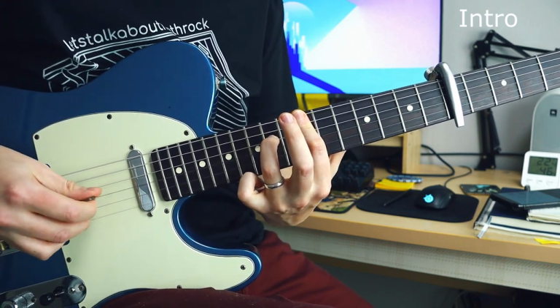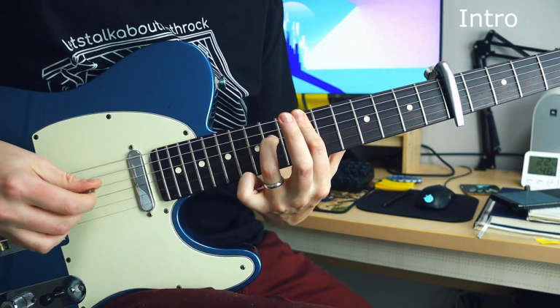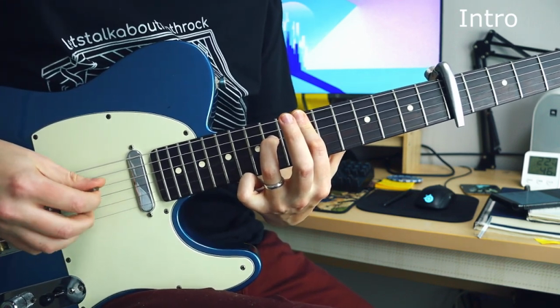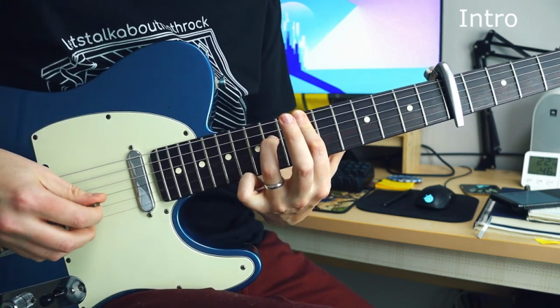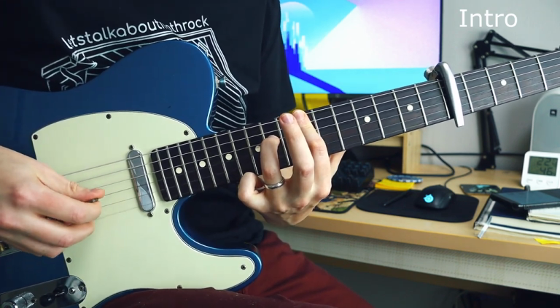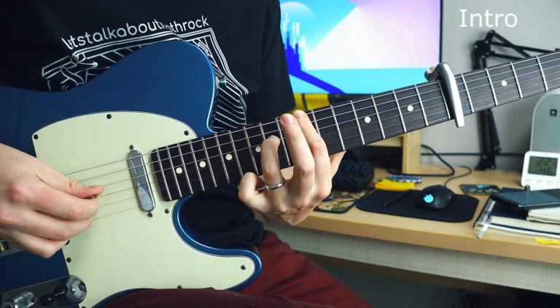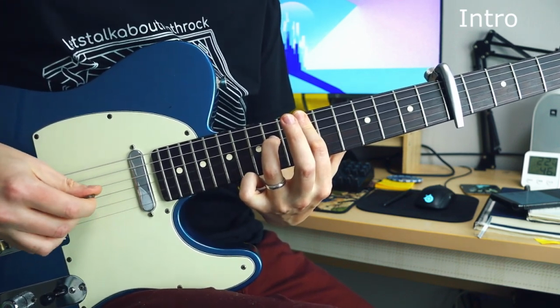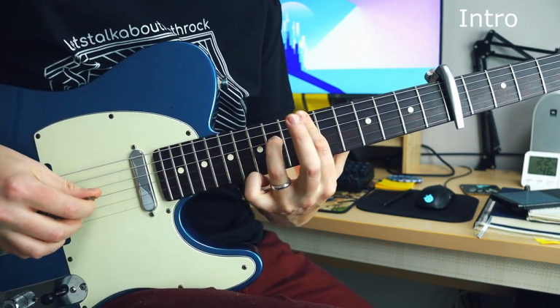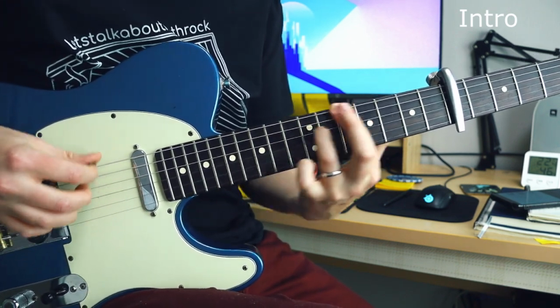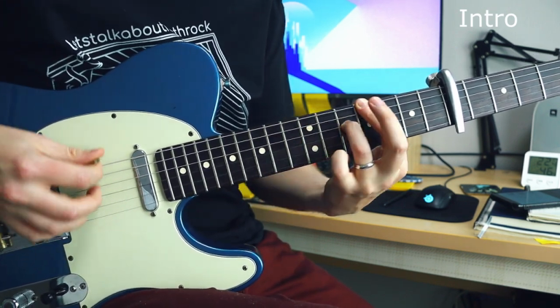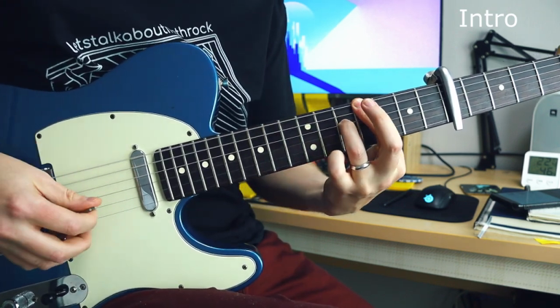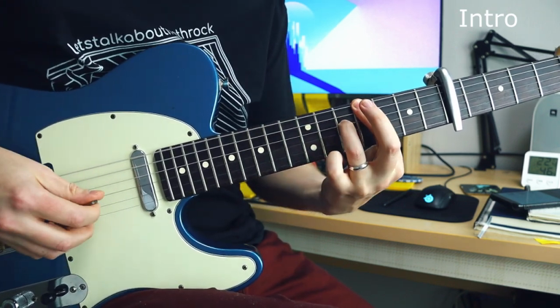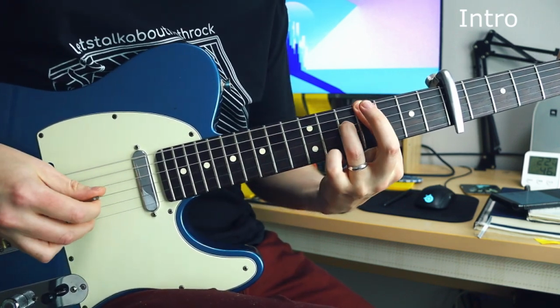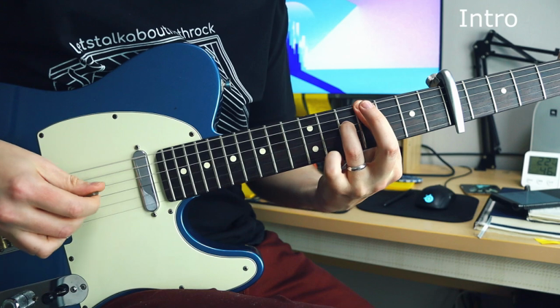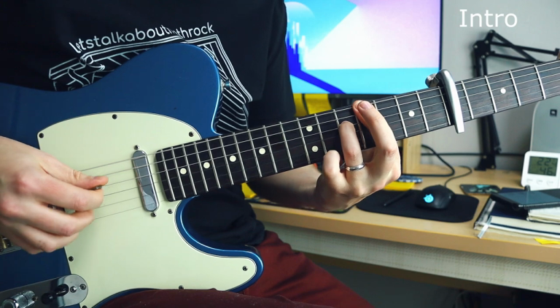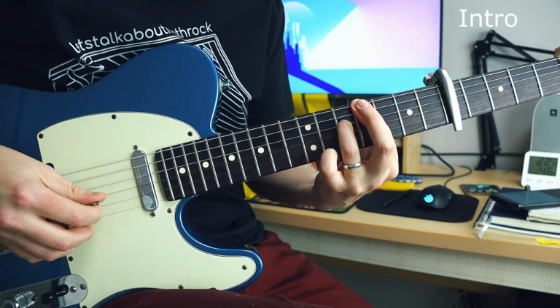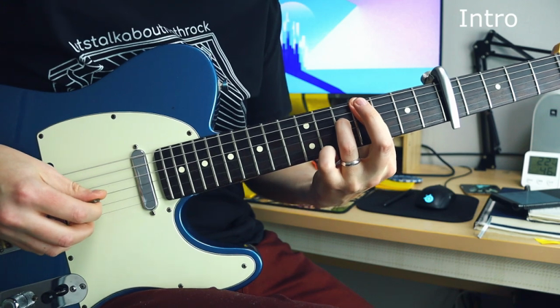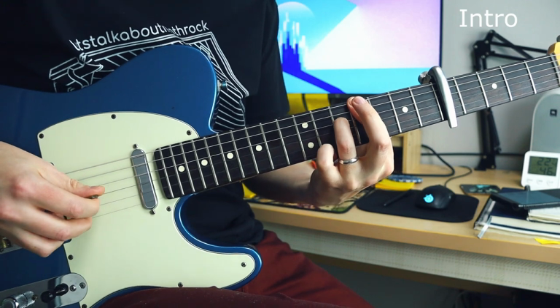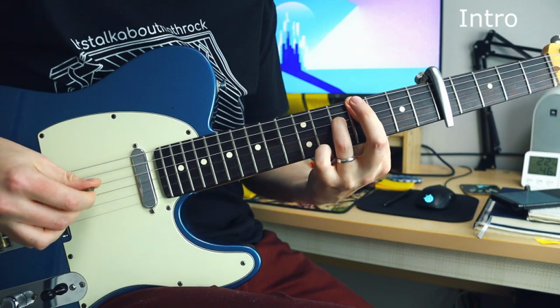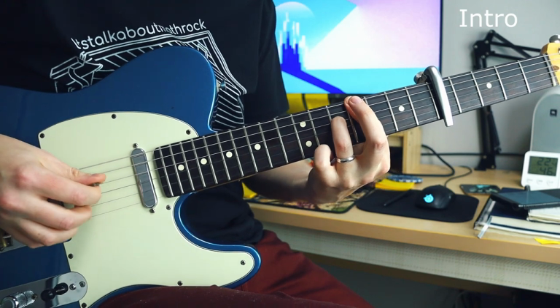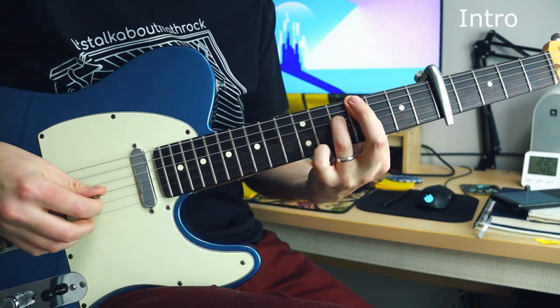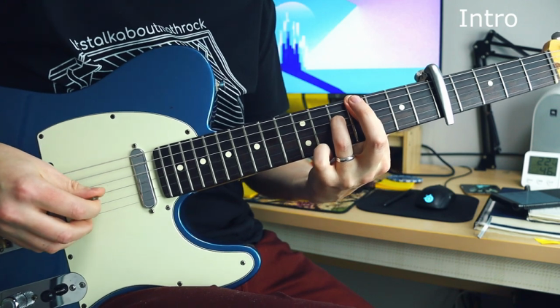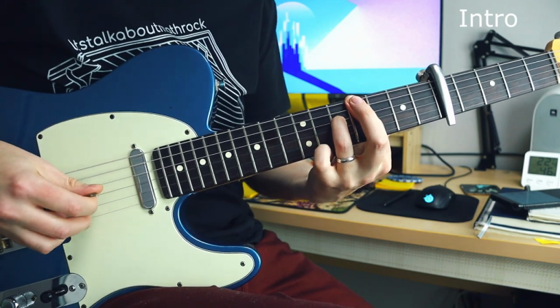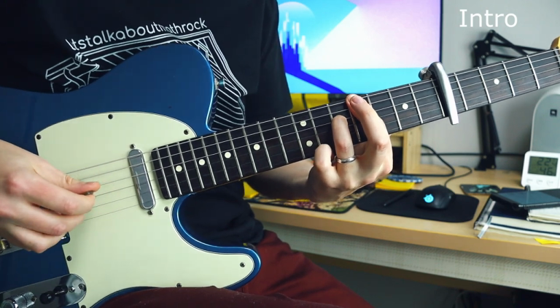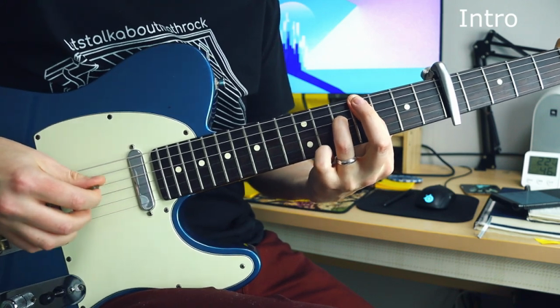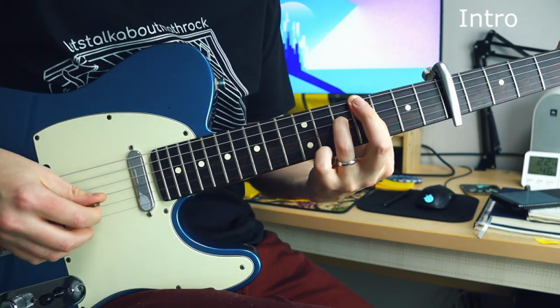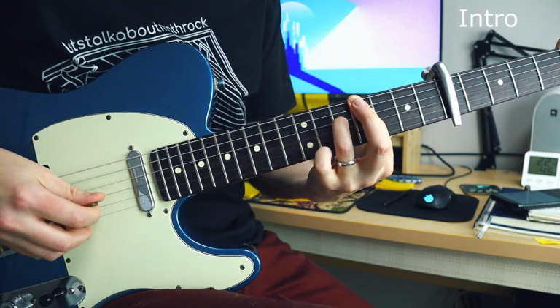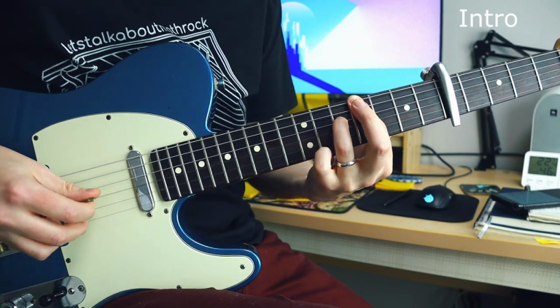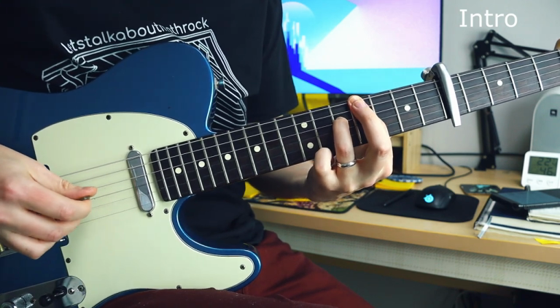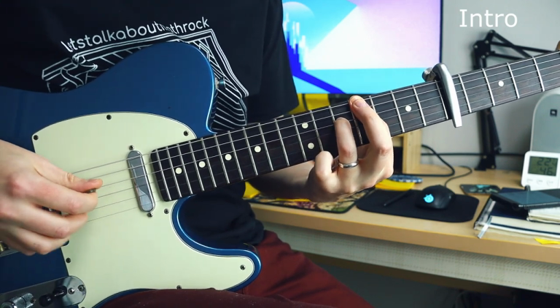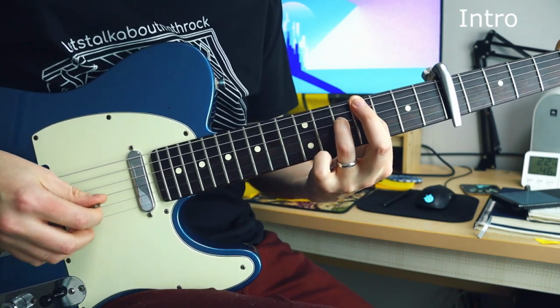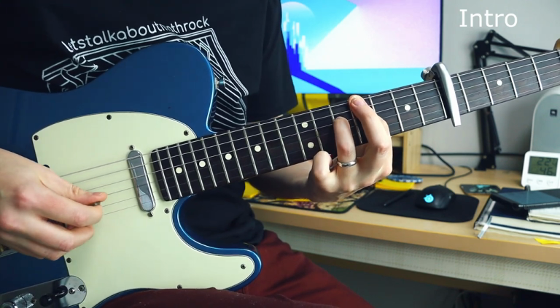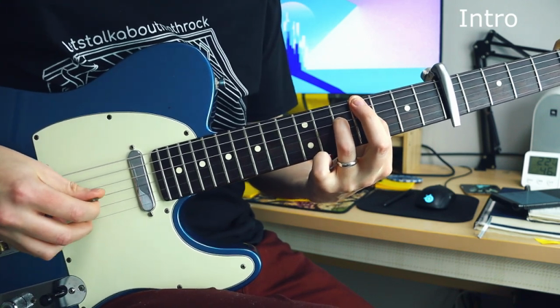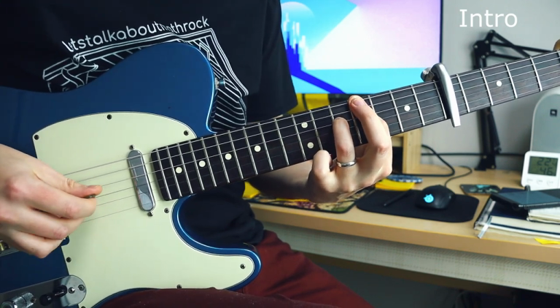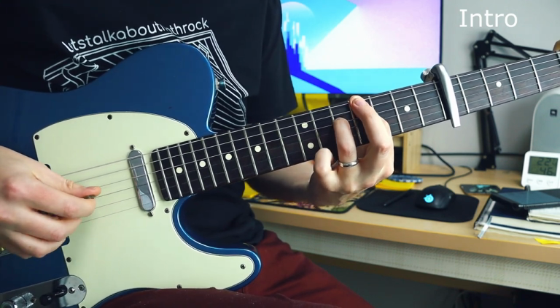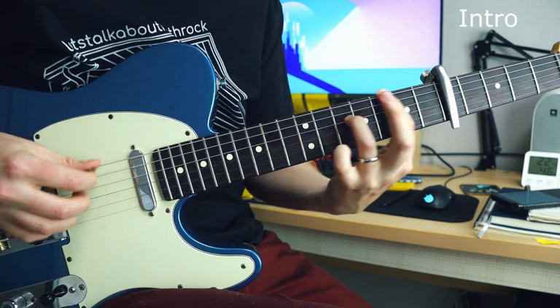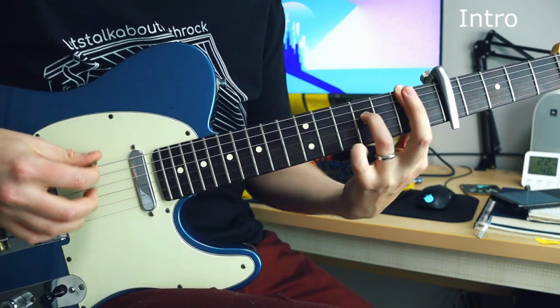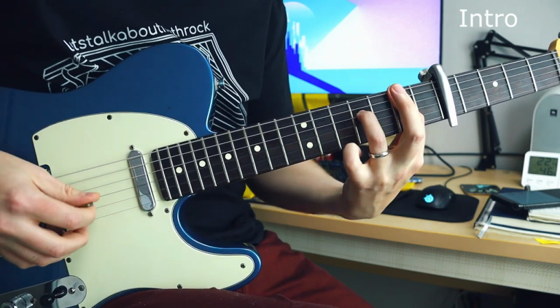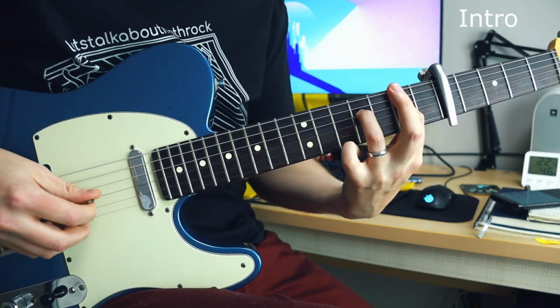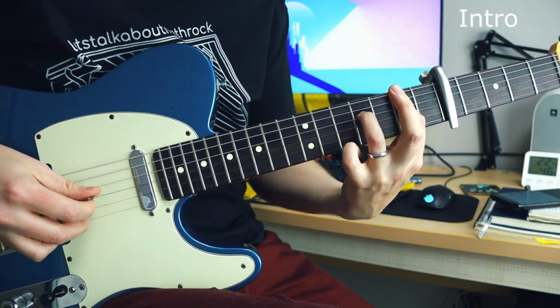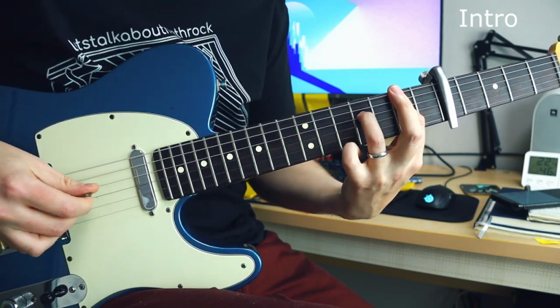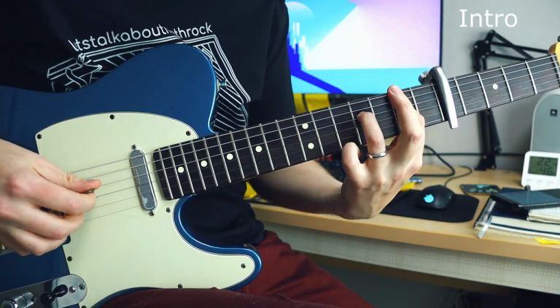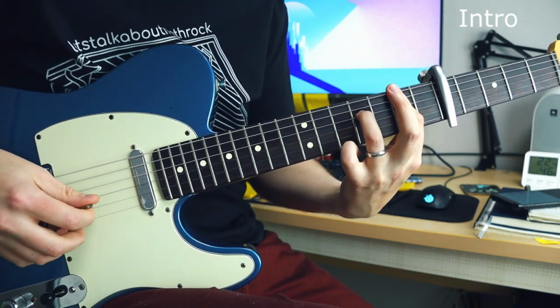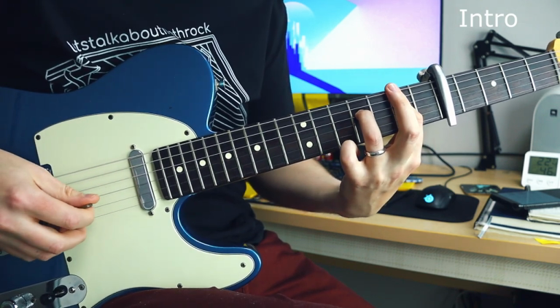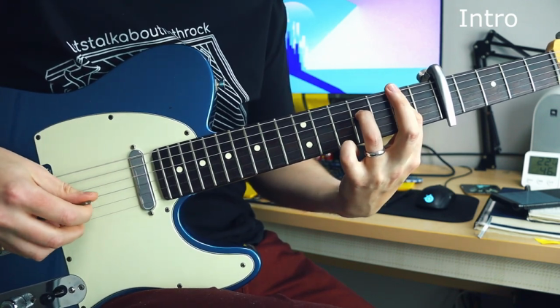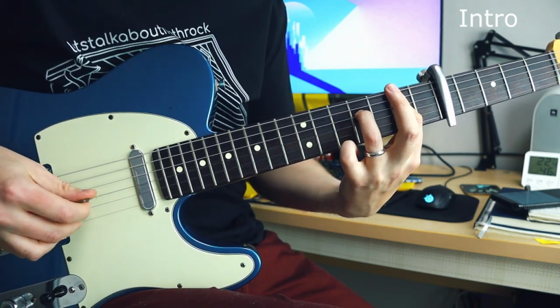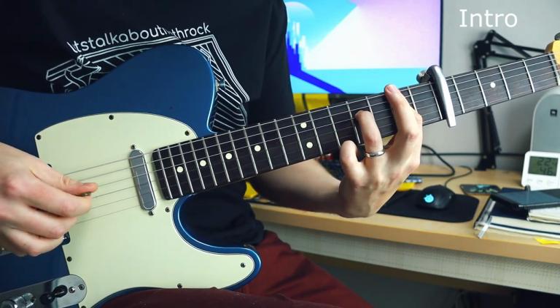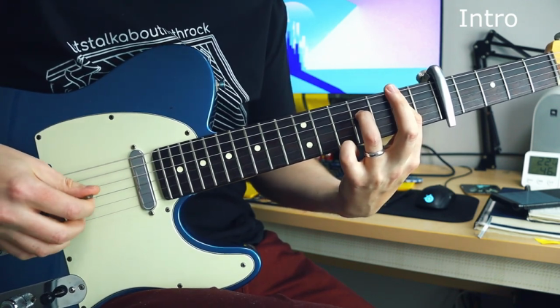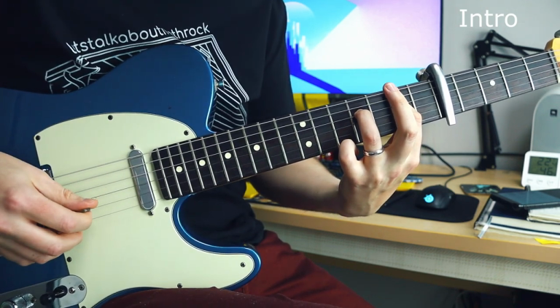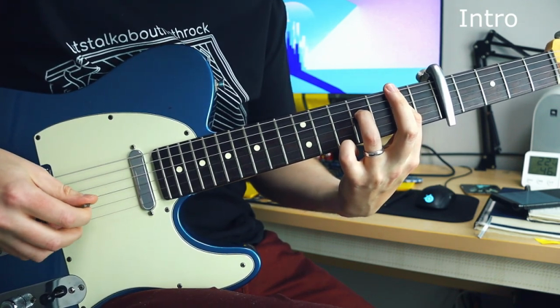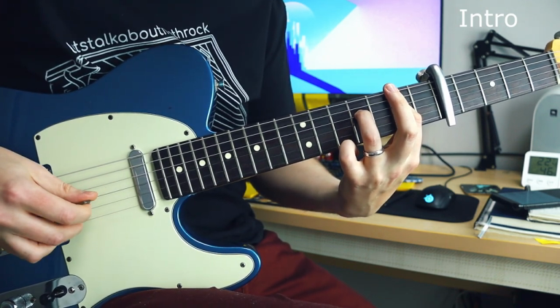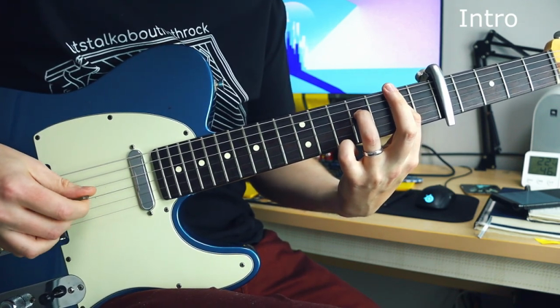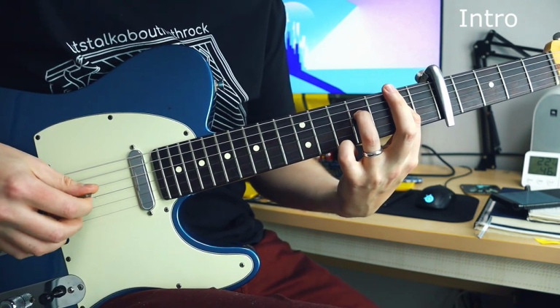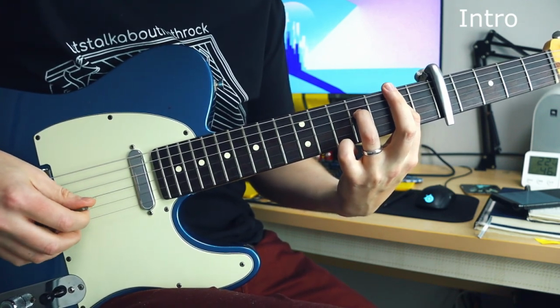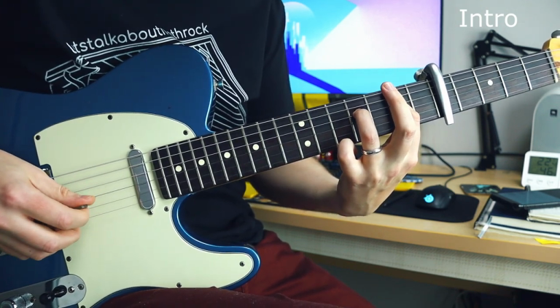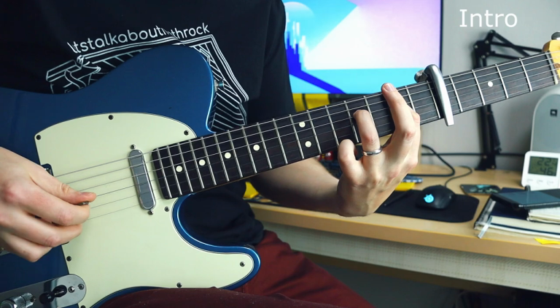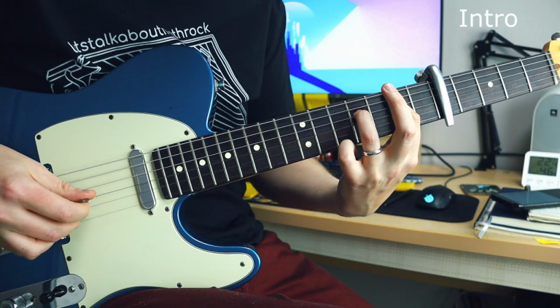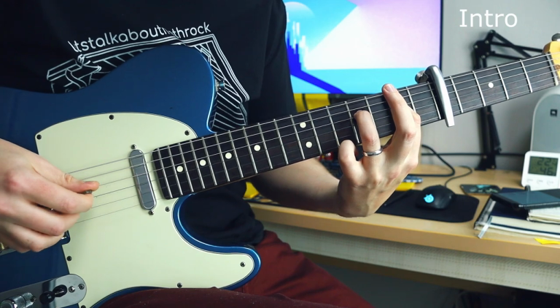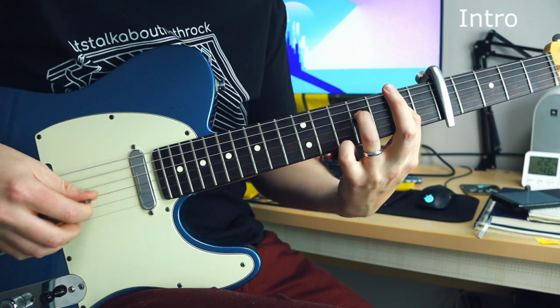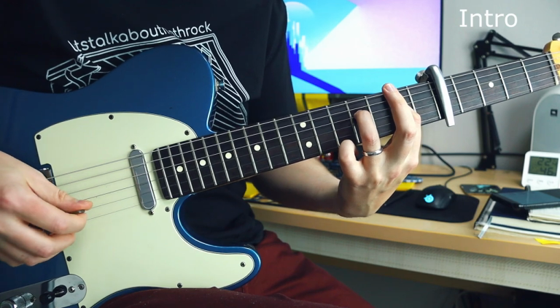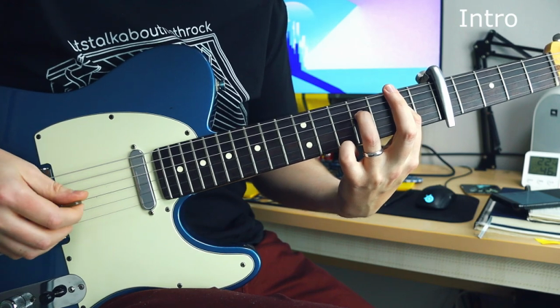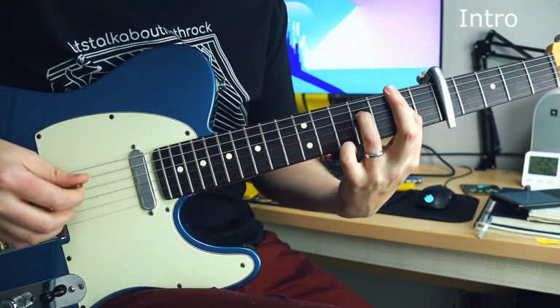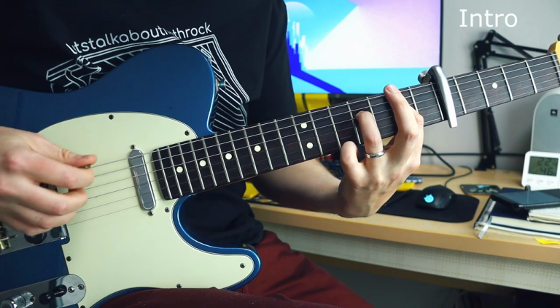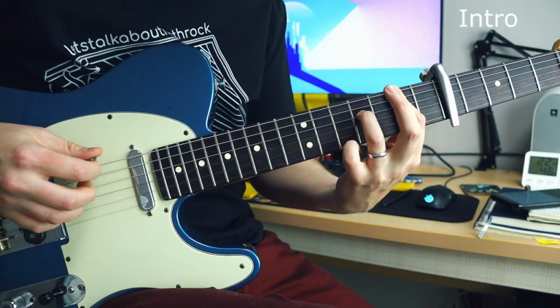I've got a capo on the fifth fret, and the chords that you'll see in this video are available to patrons. There's a link for that down below in the description.